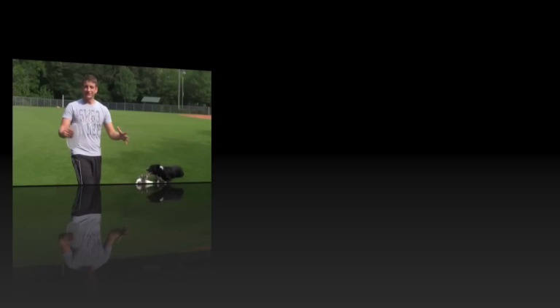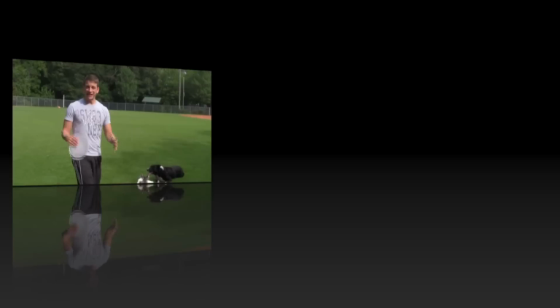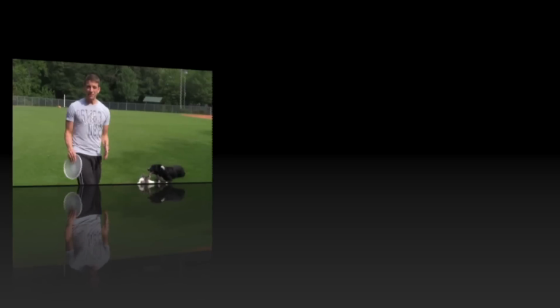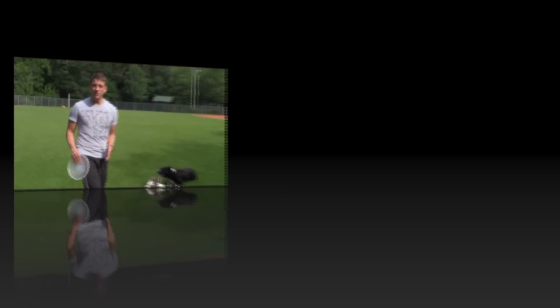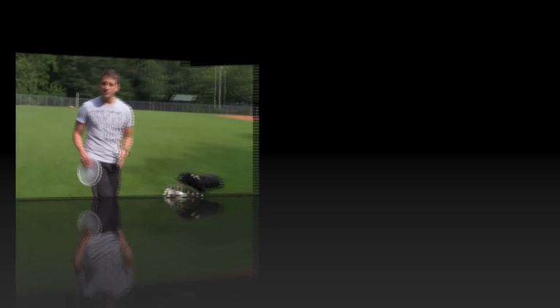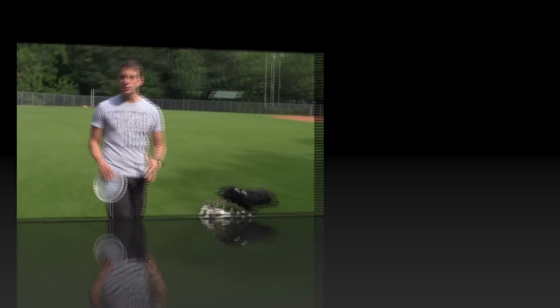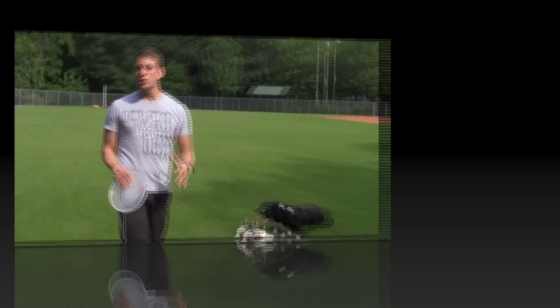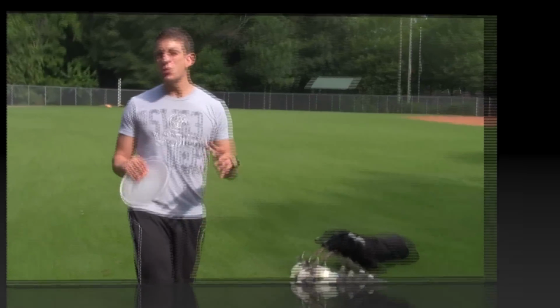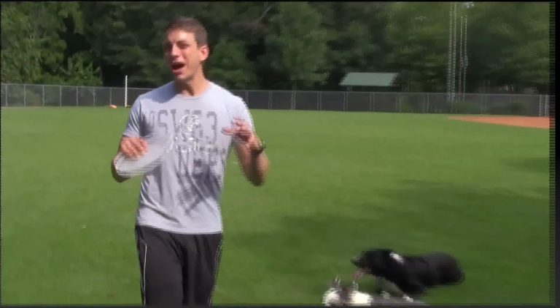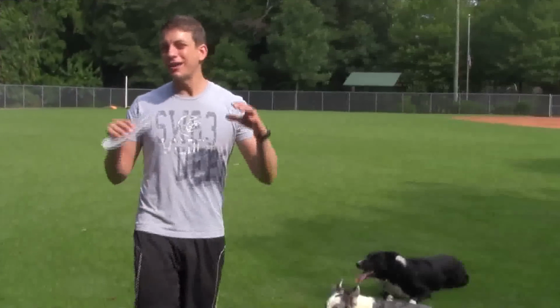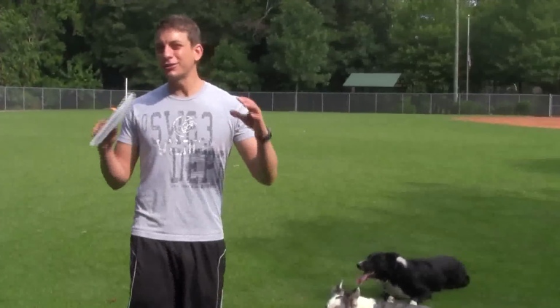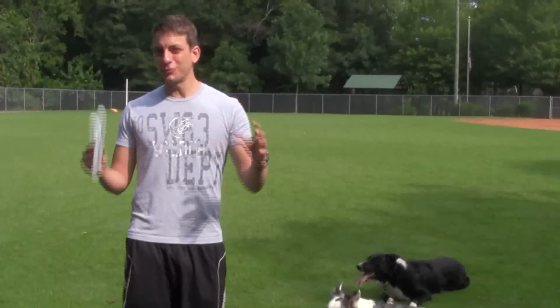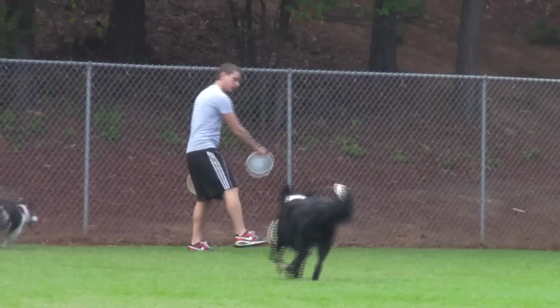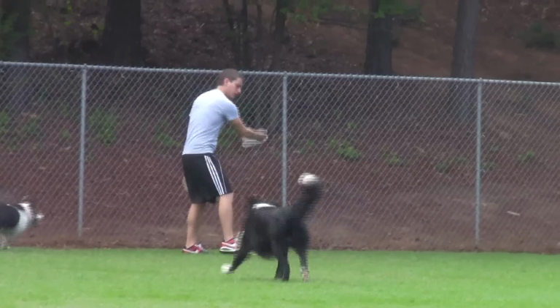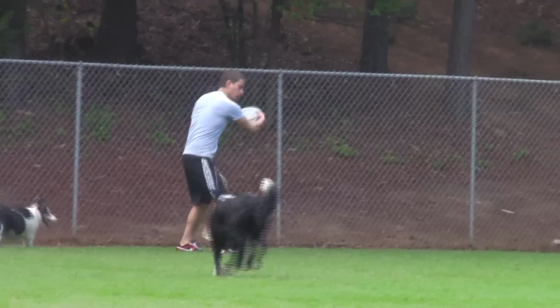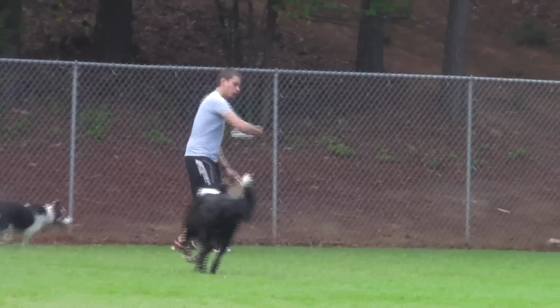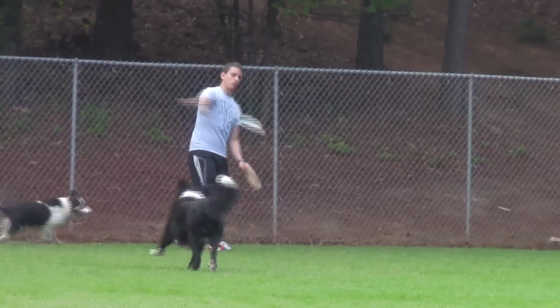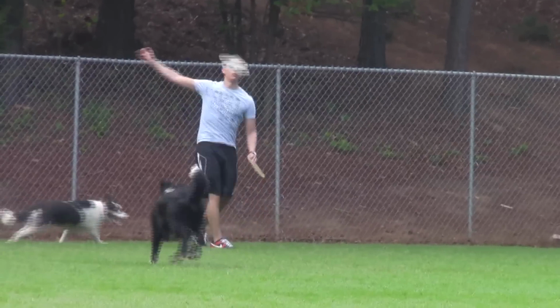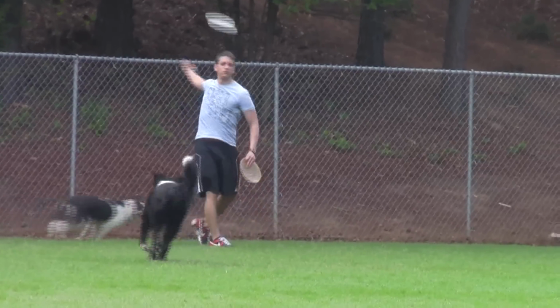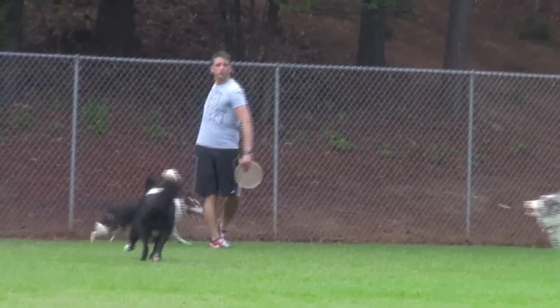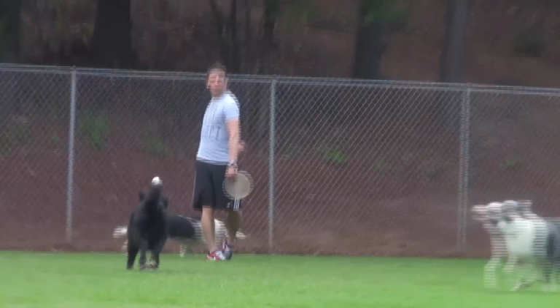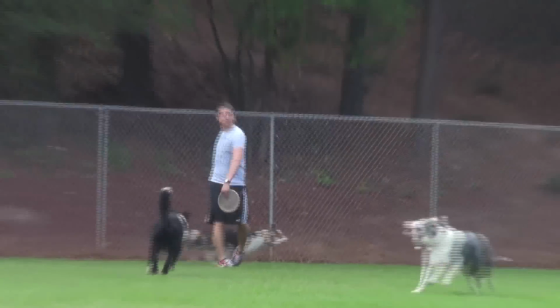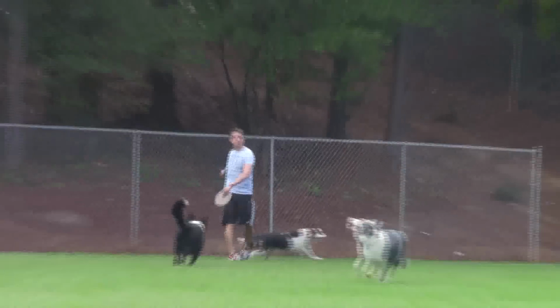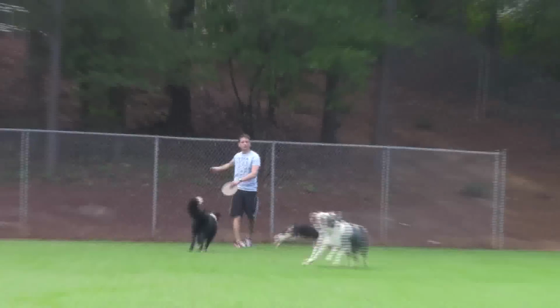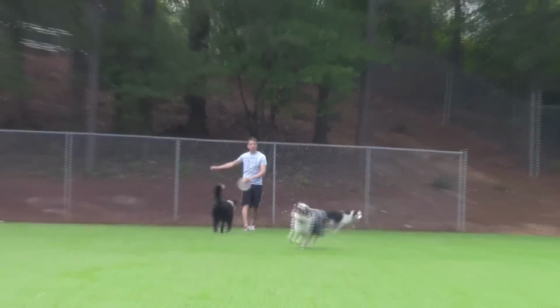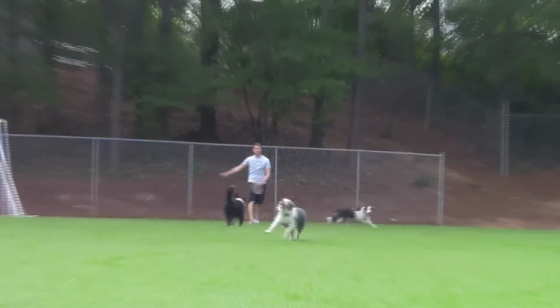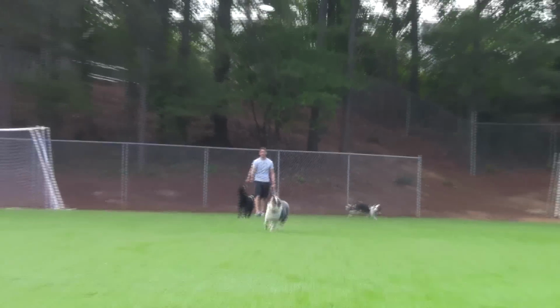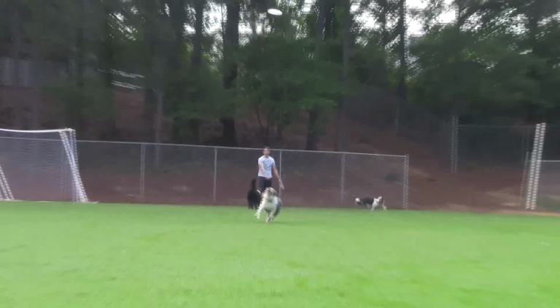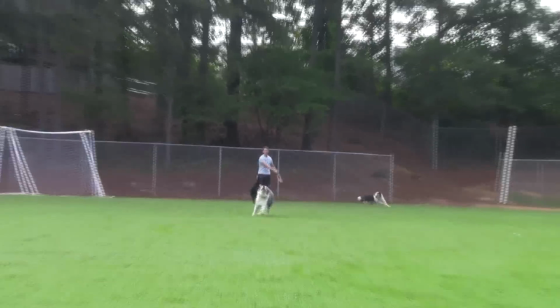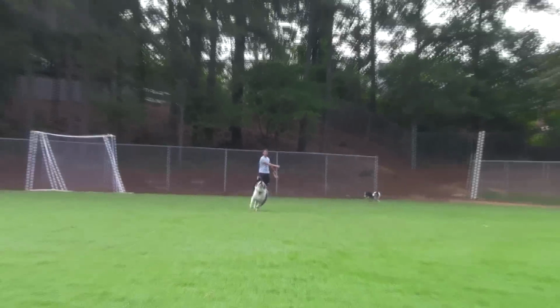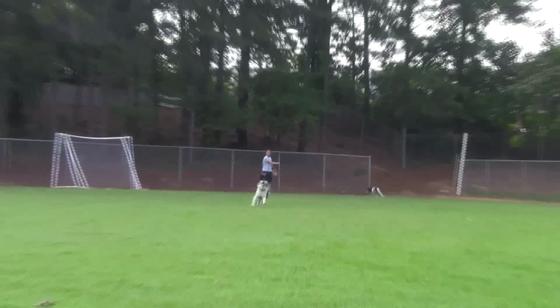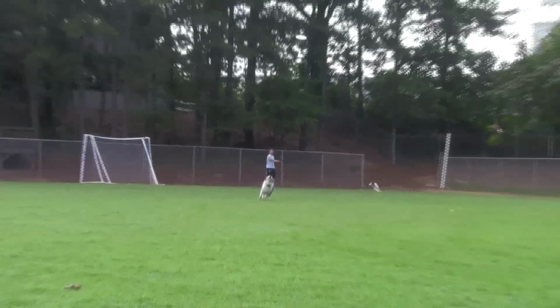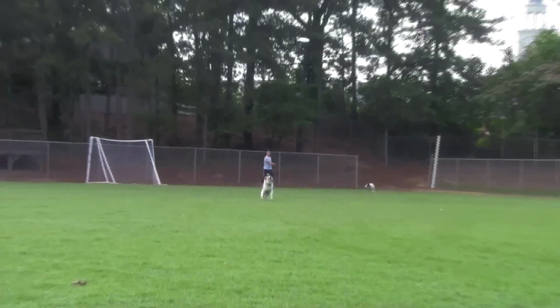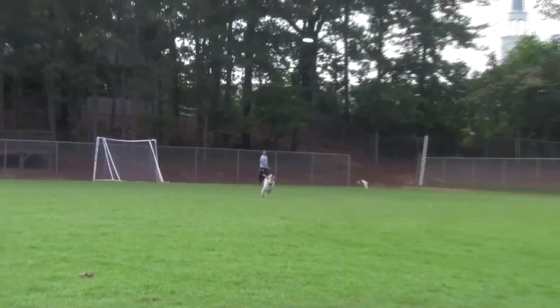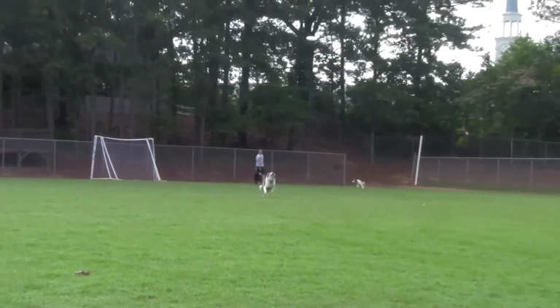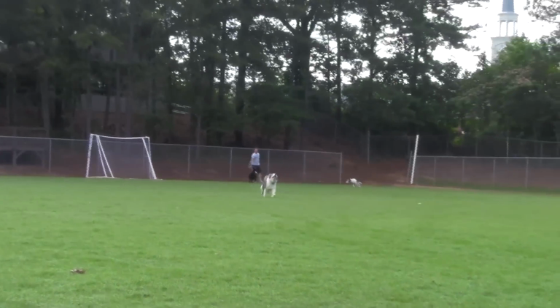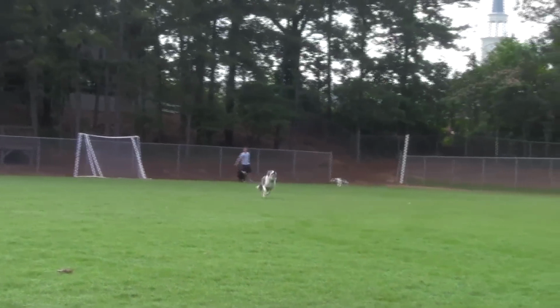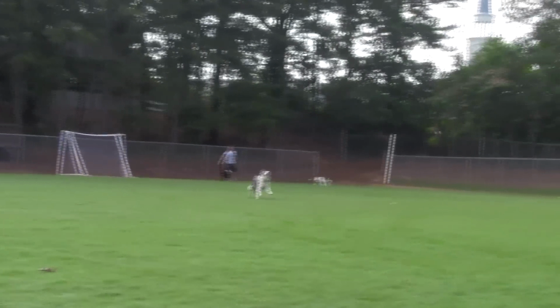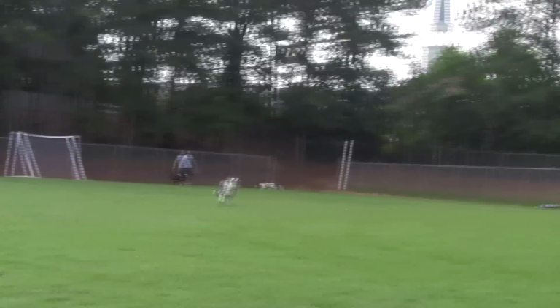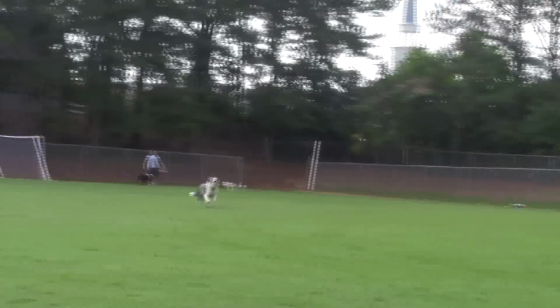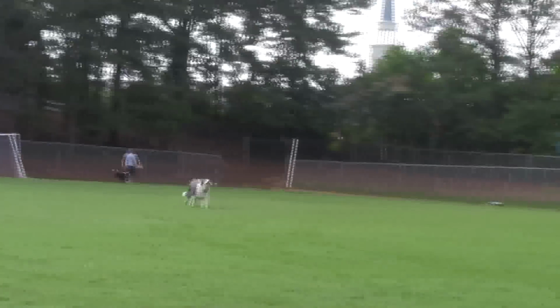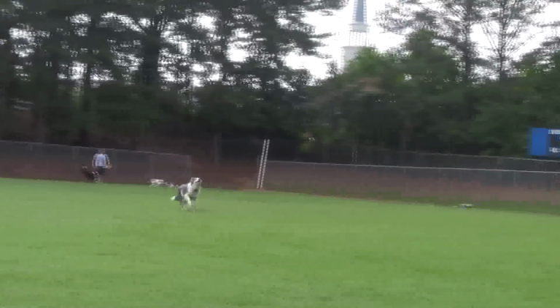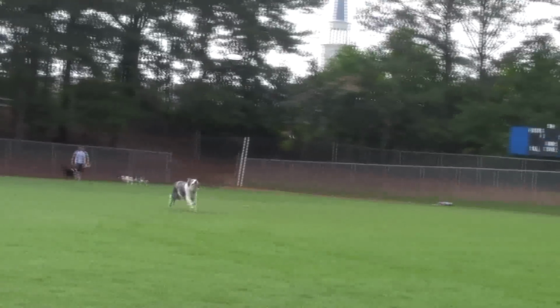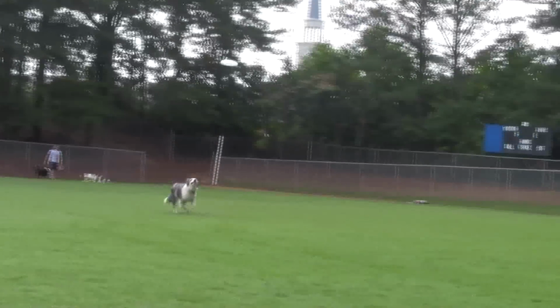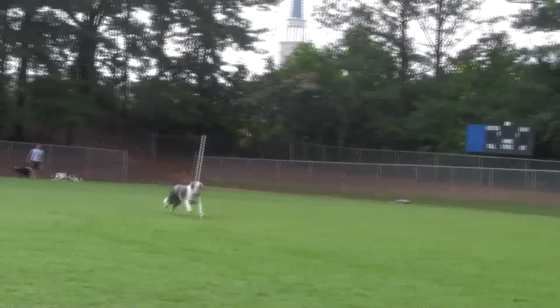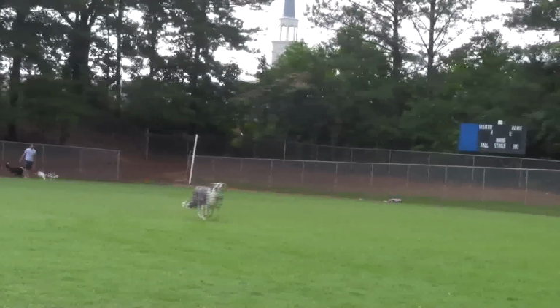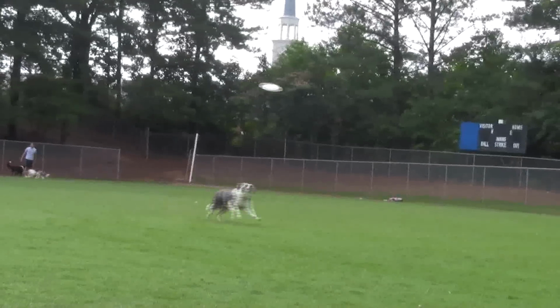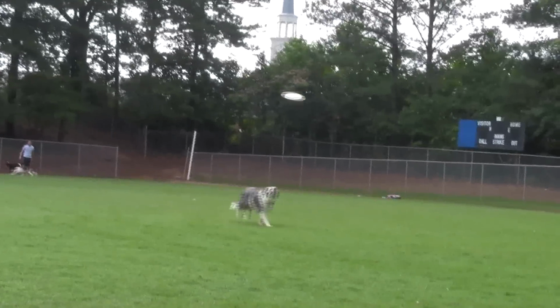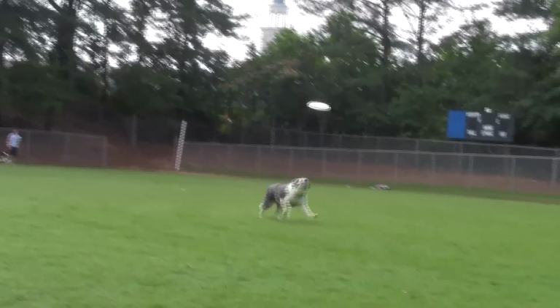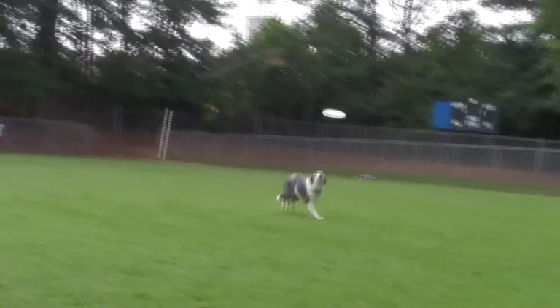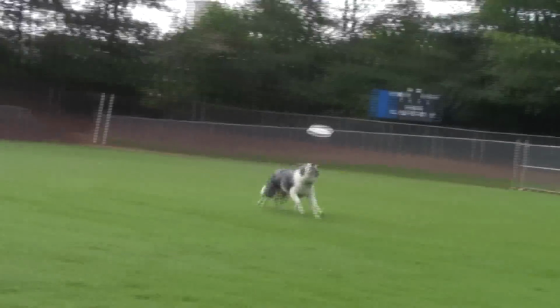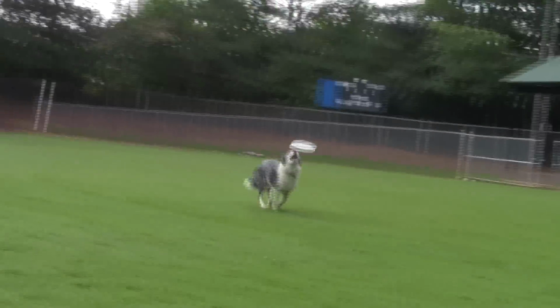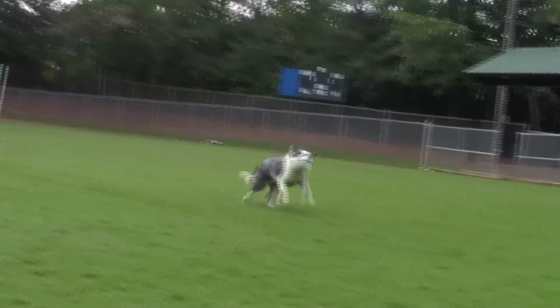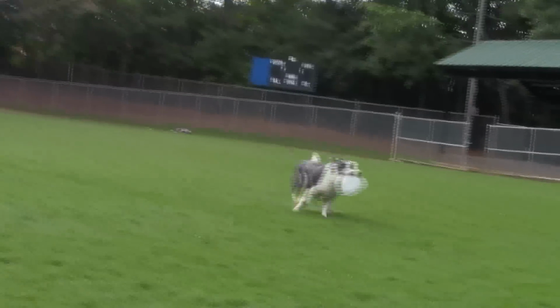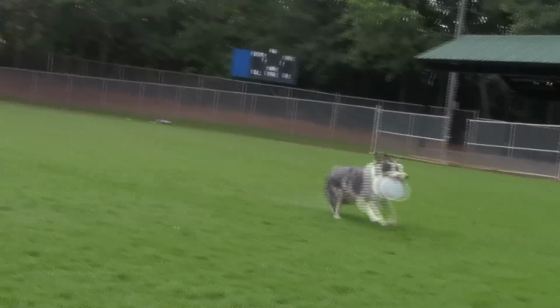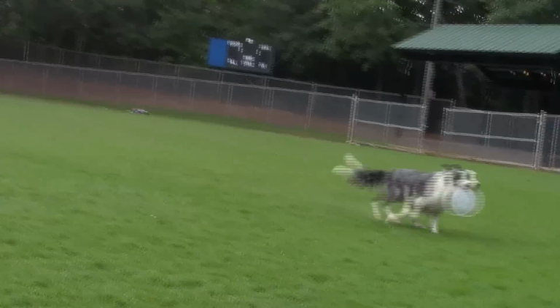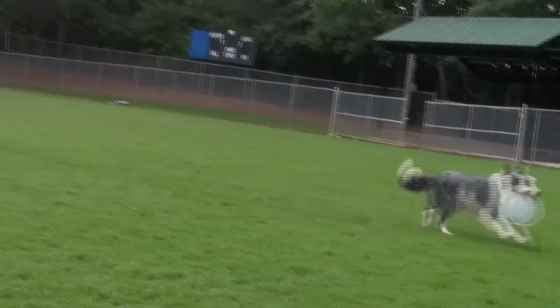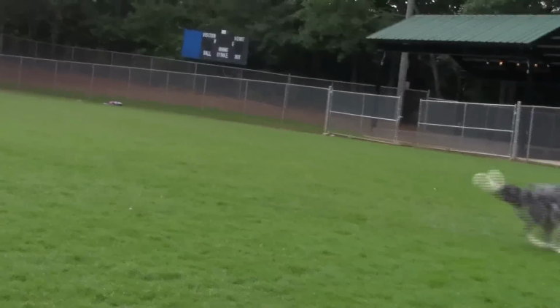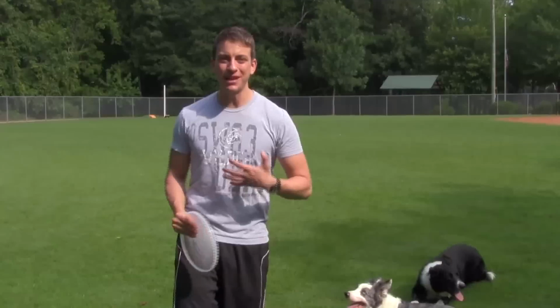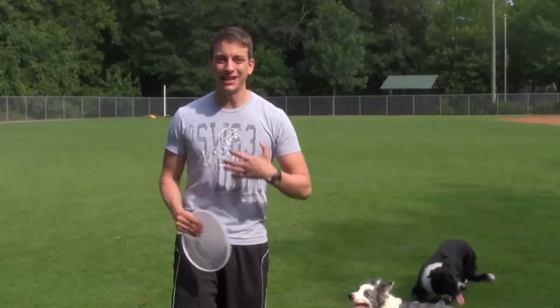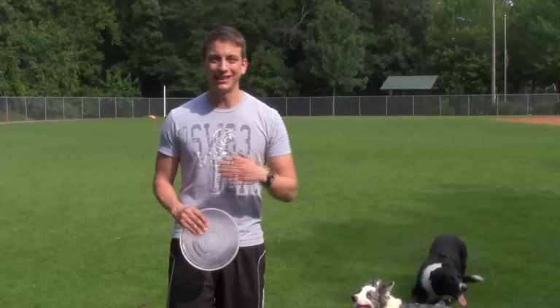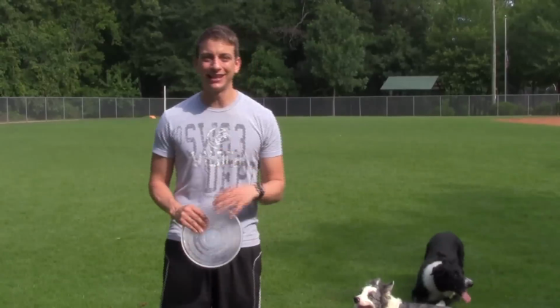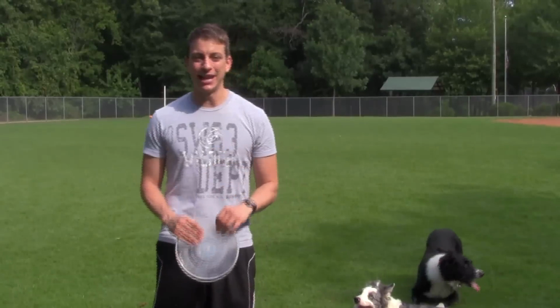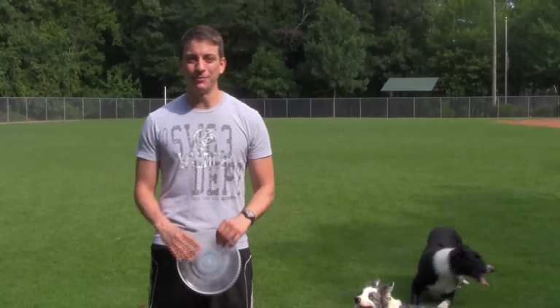Today I'm going to show you how to throw a frisbee to your dog. If you already have a dog that likes to play fetch with a ball or something like that, you're a step ahead of the game.